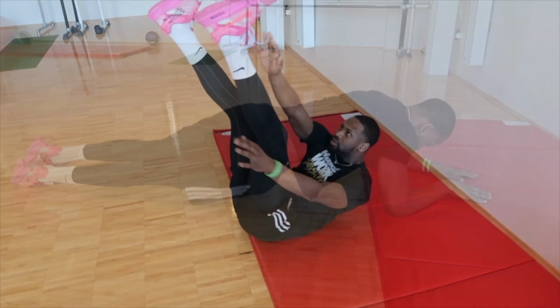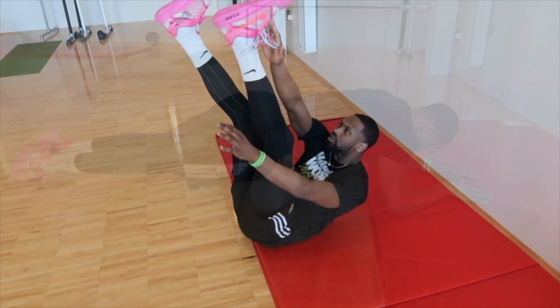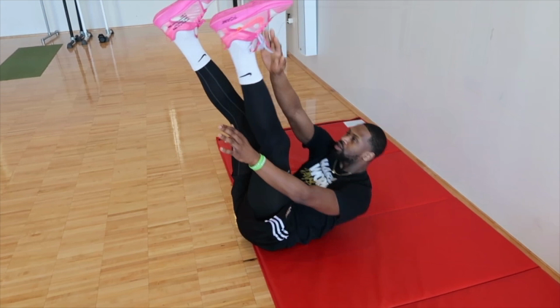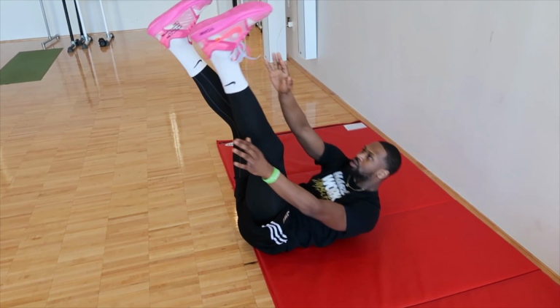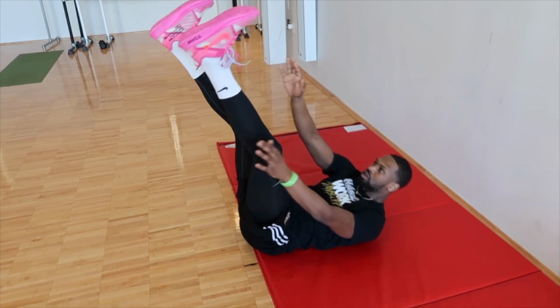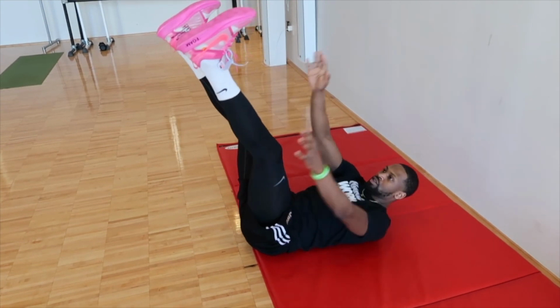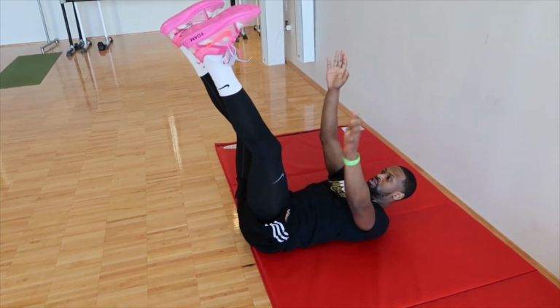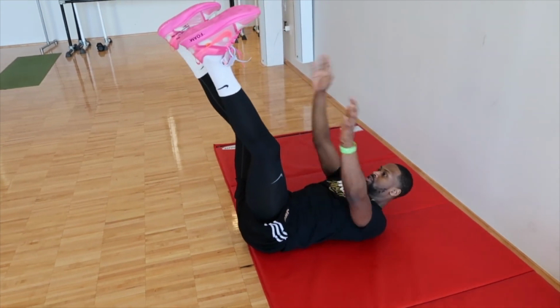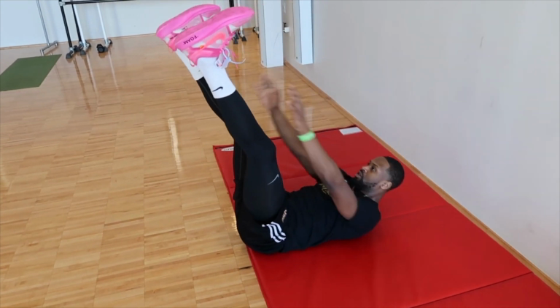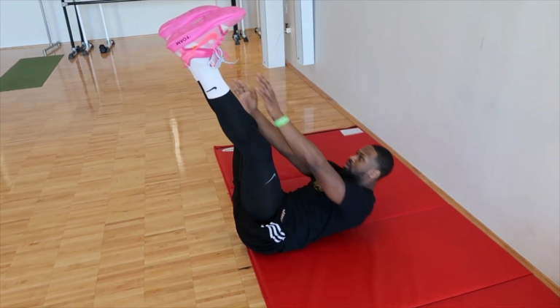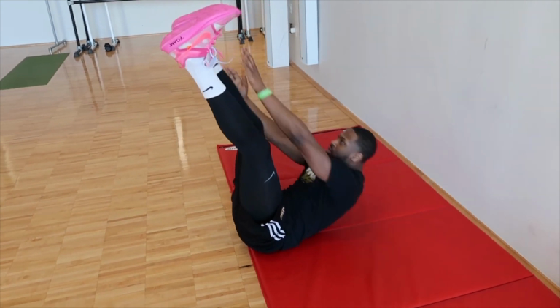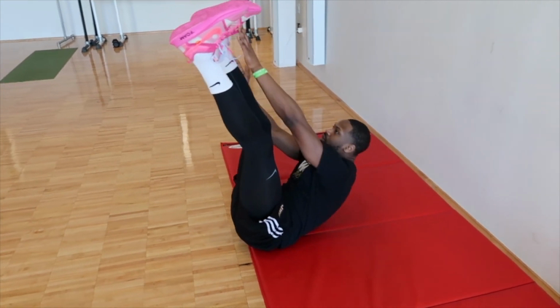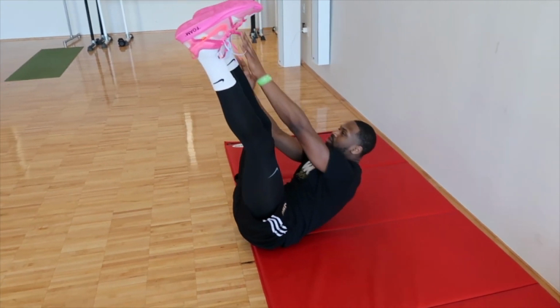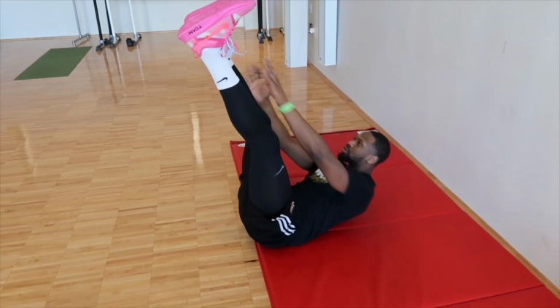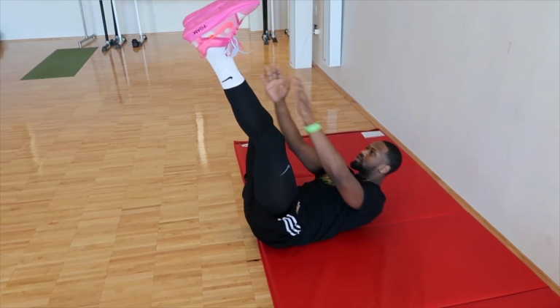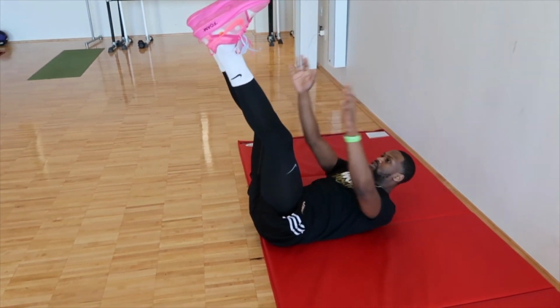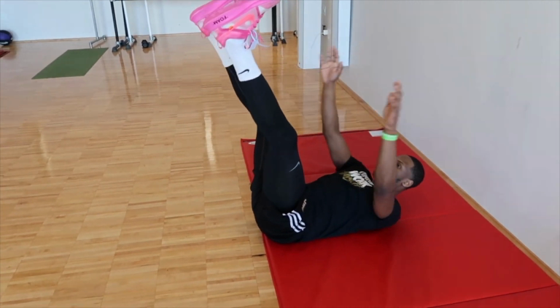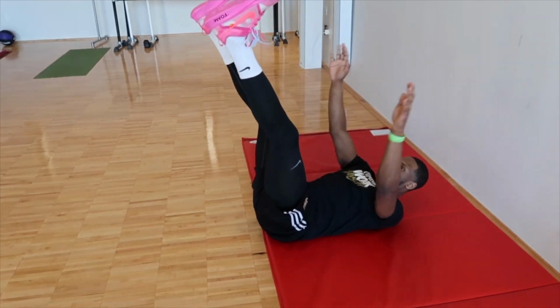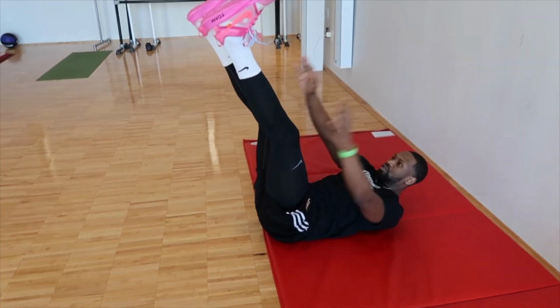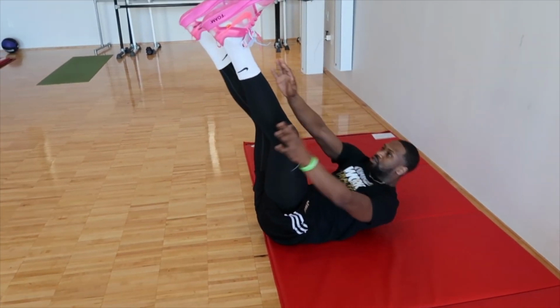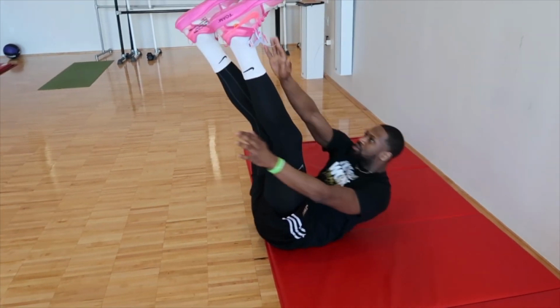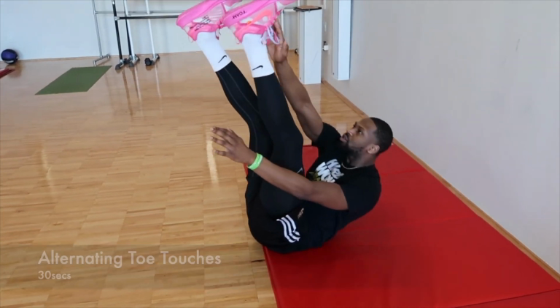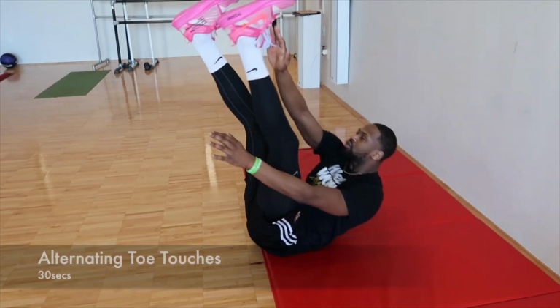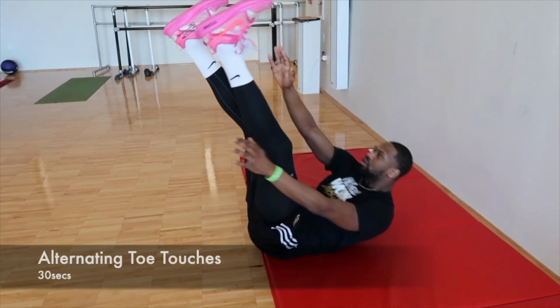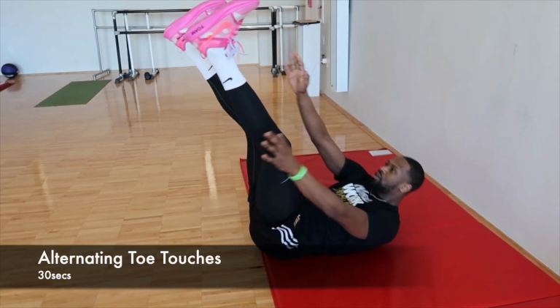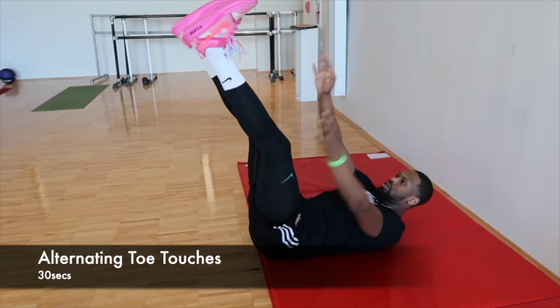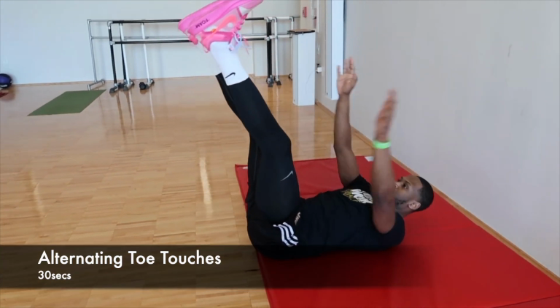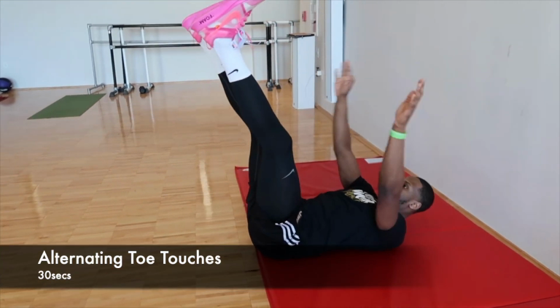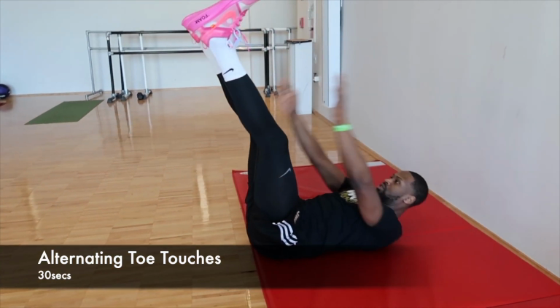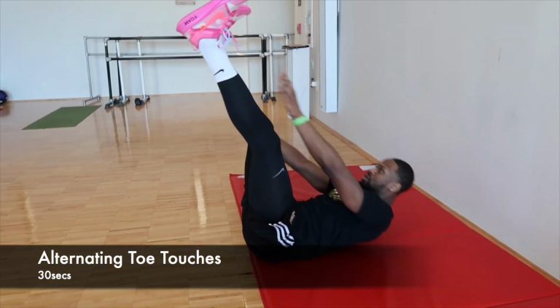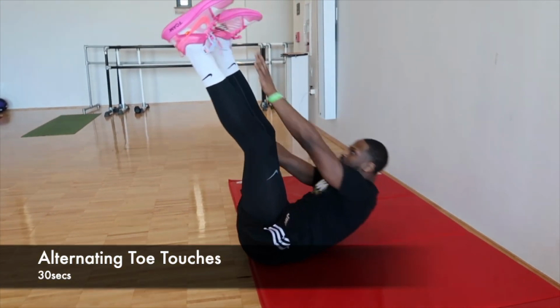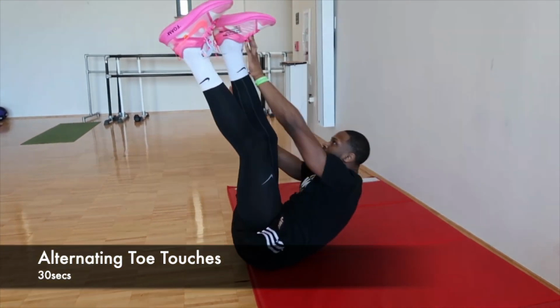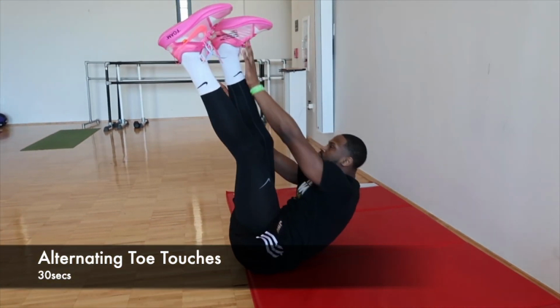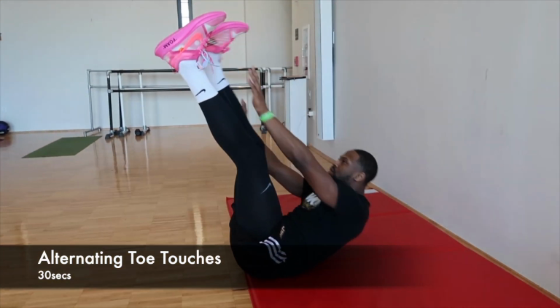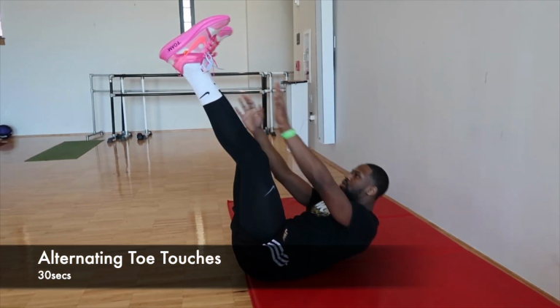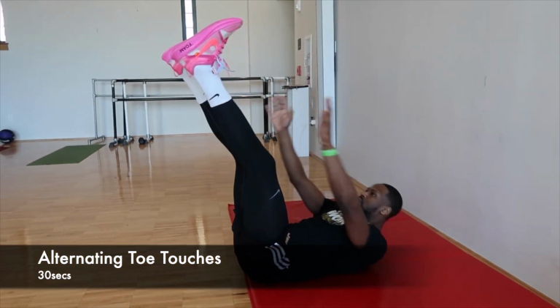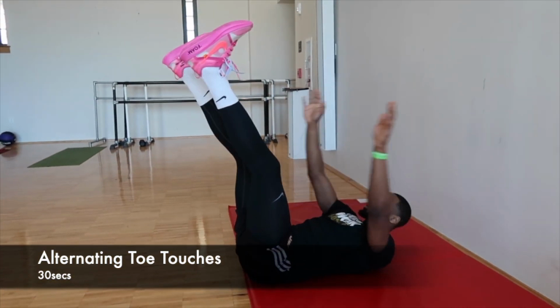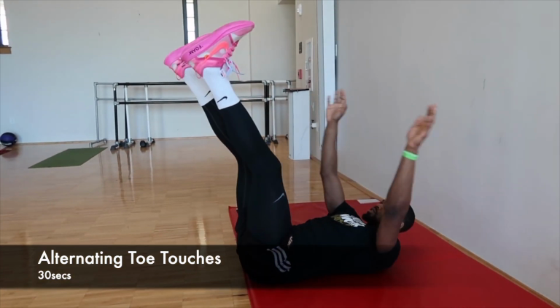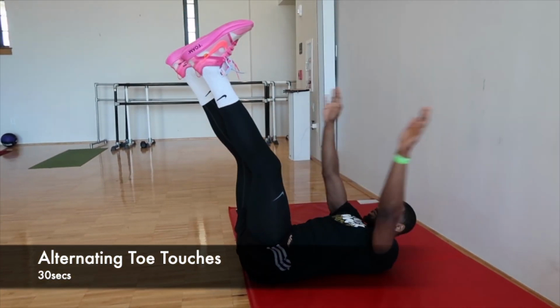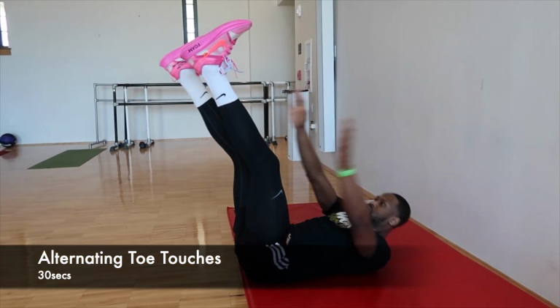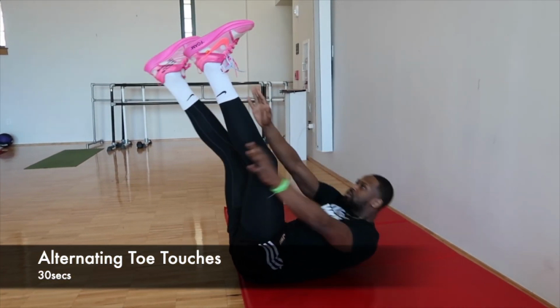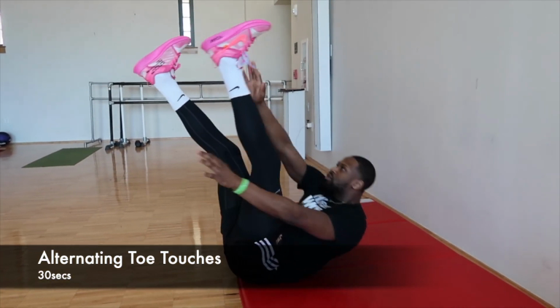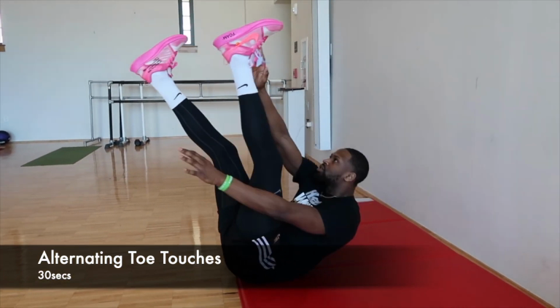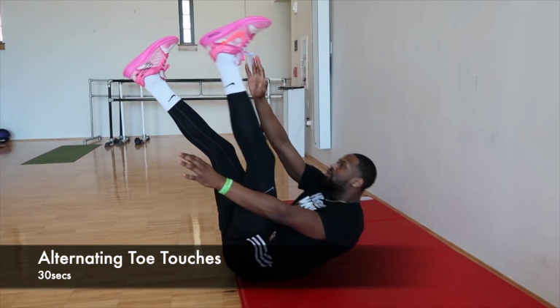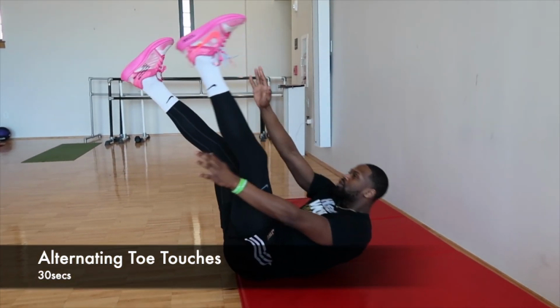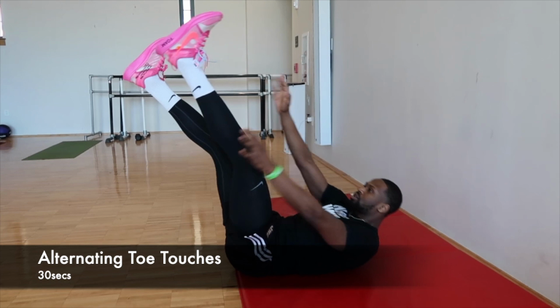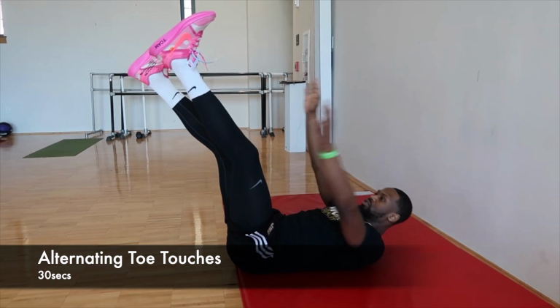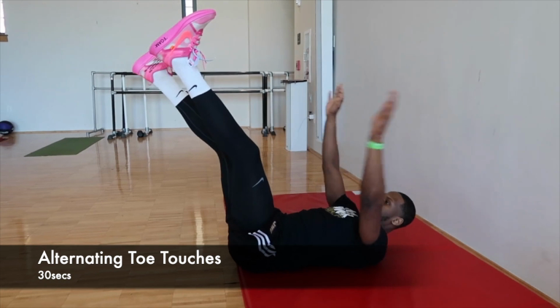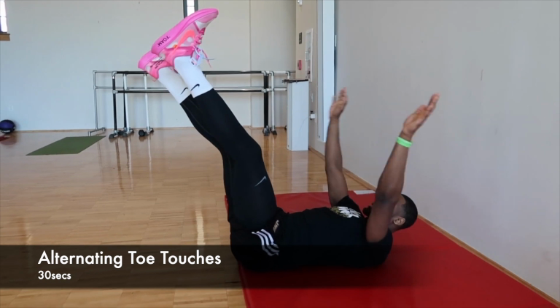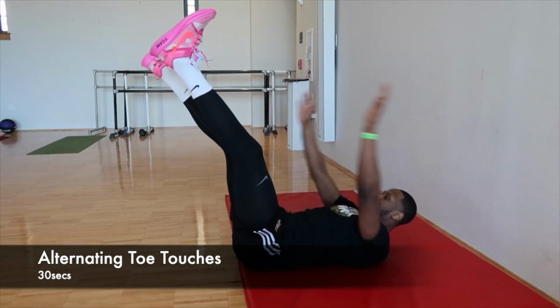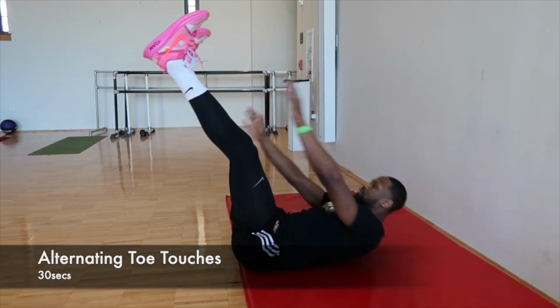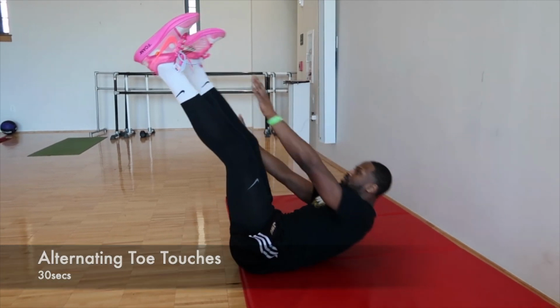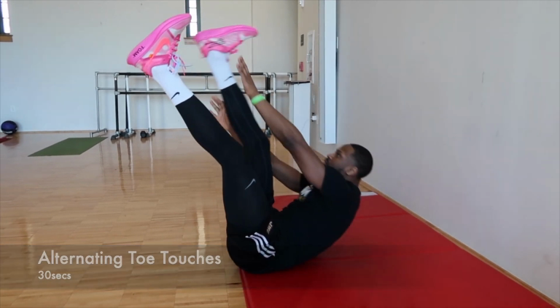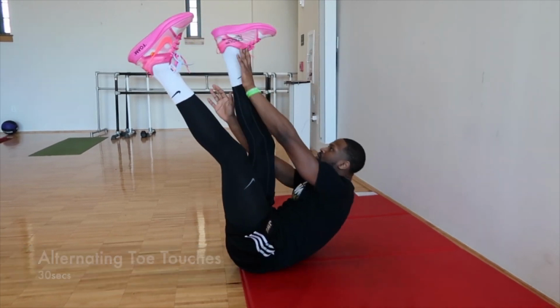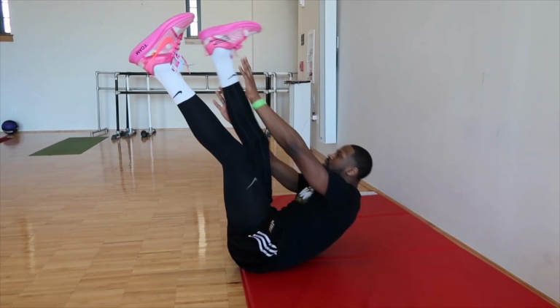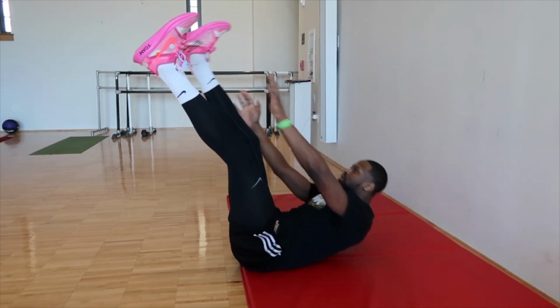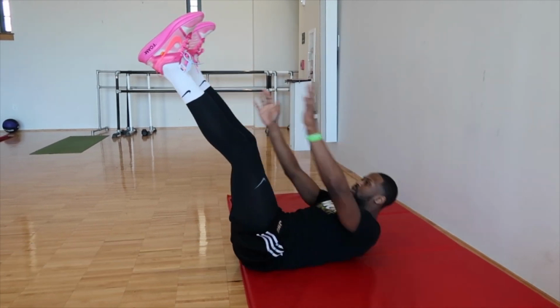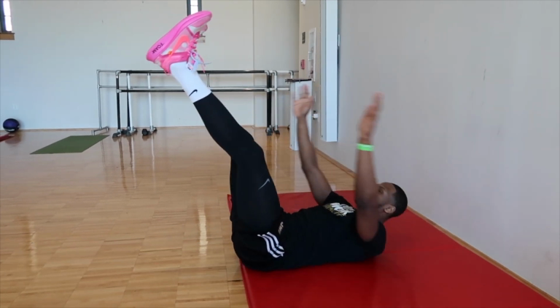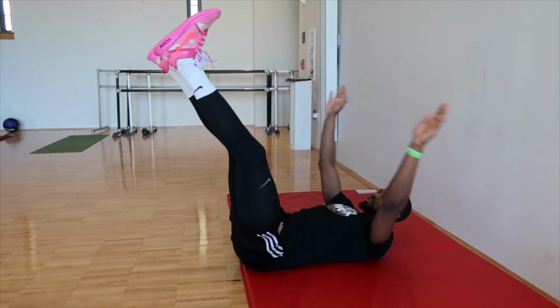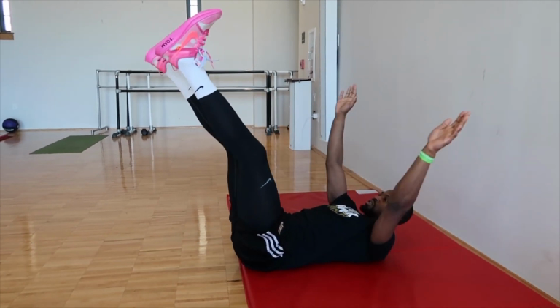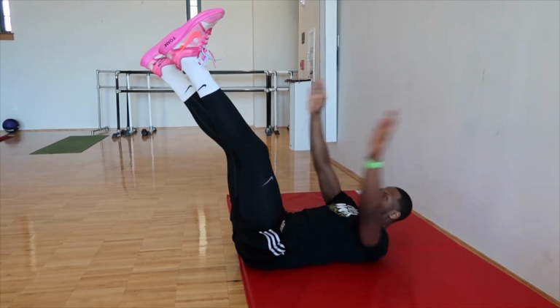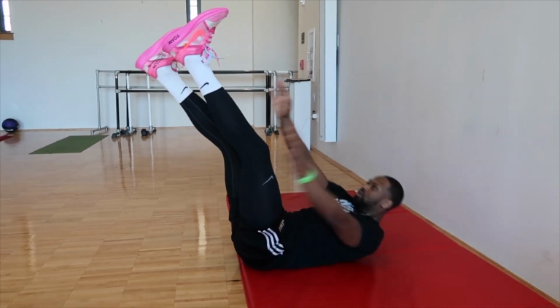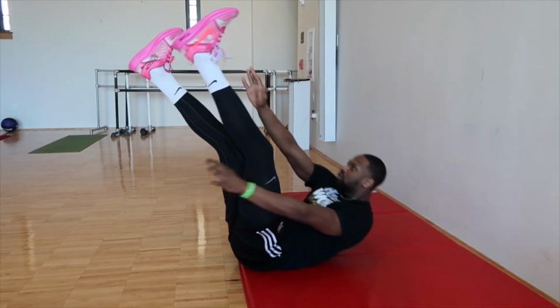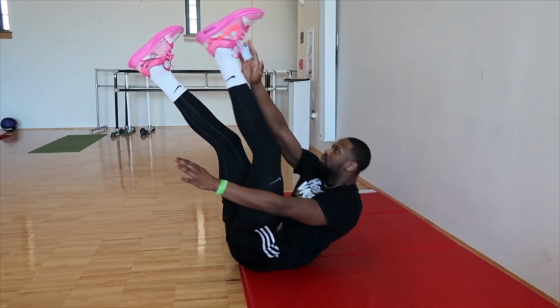Now we're moving on to alternating toe touches. Make sure you keep your core tight, activating your abs, and getting to those toes.